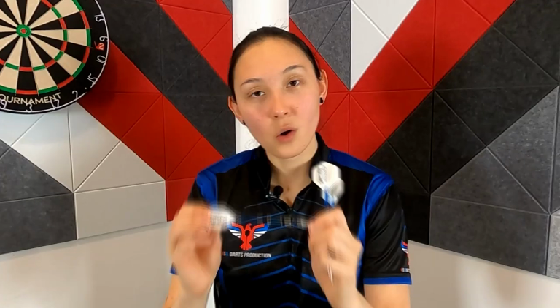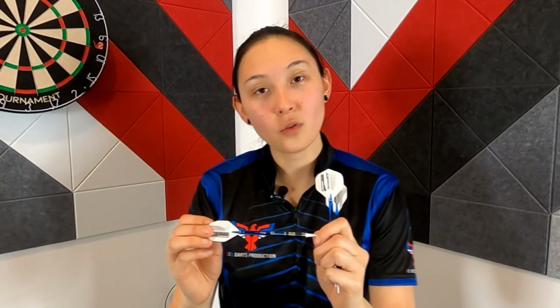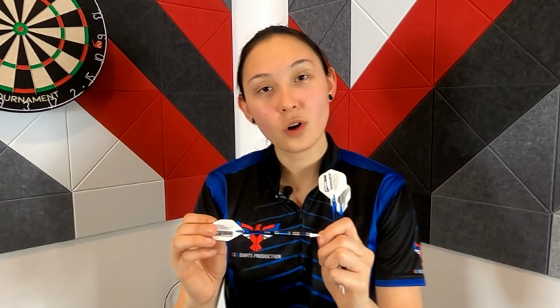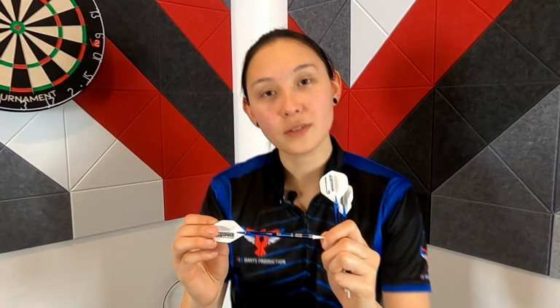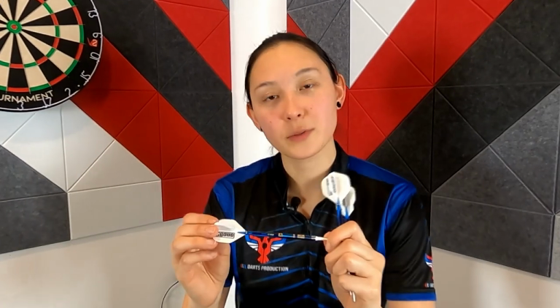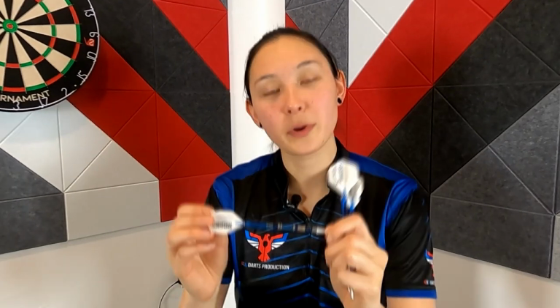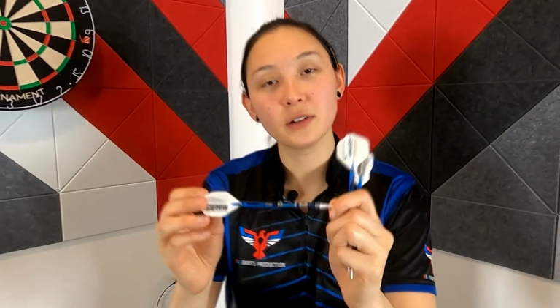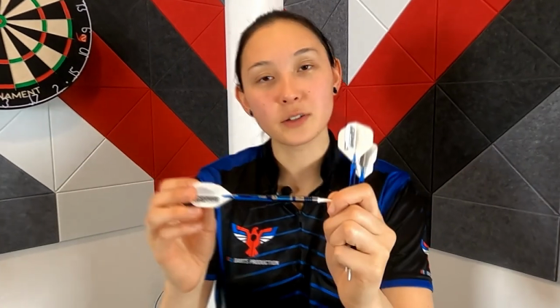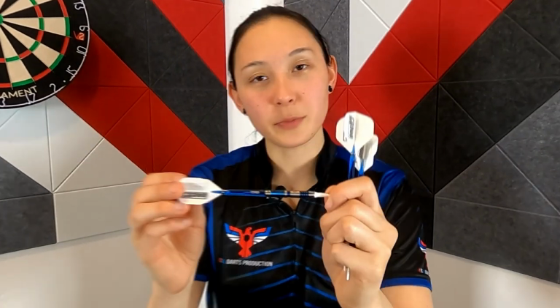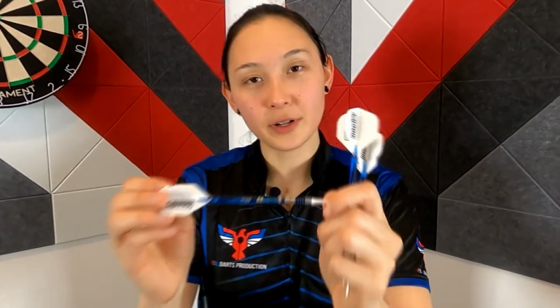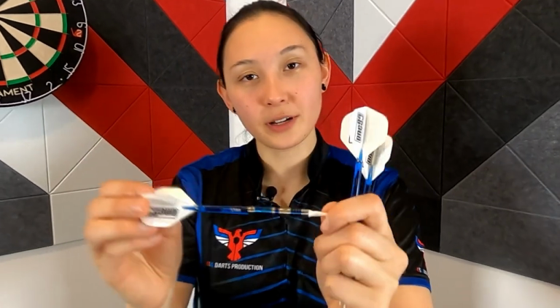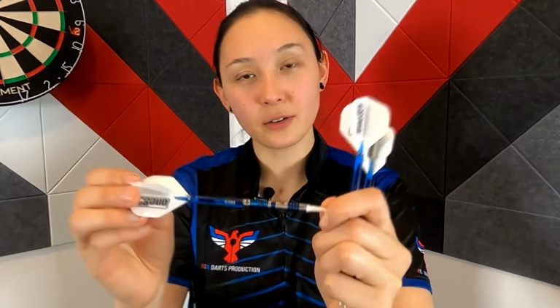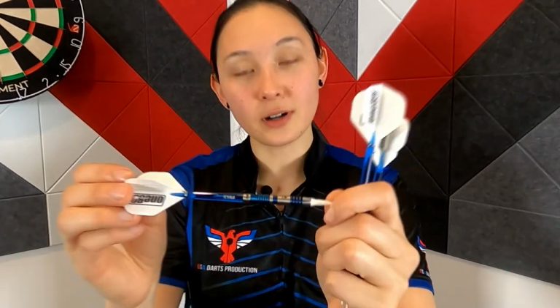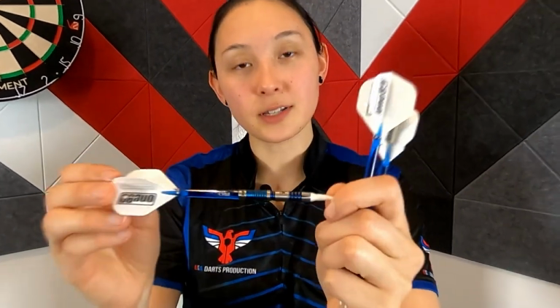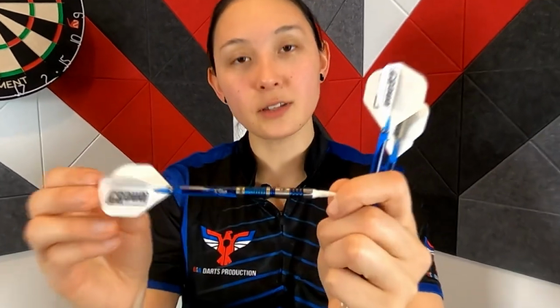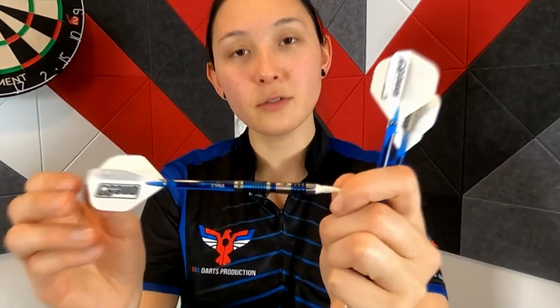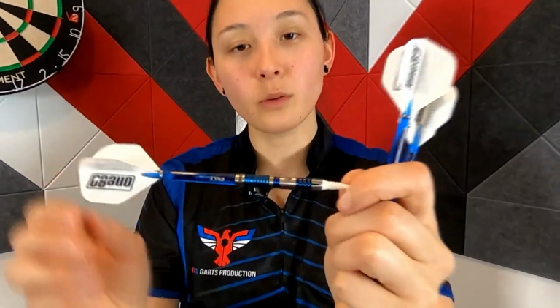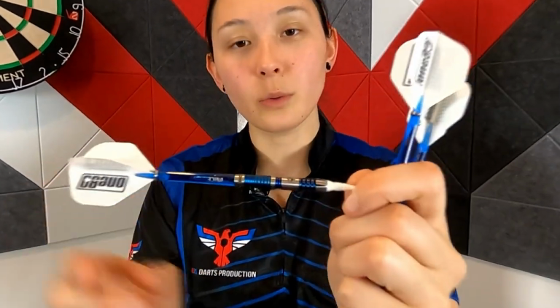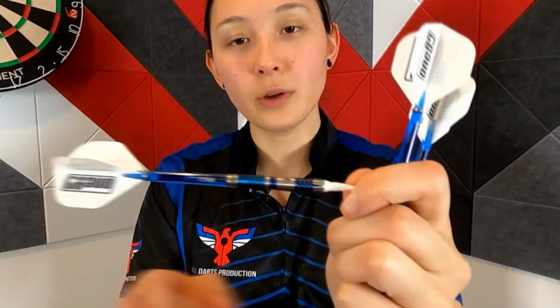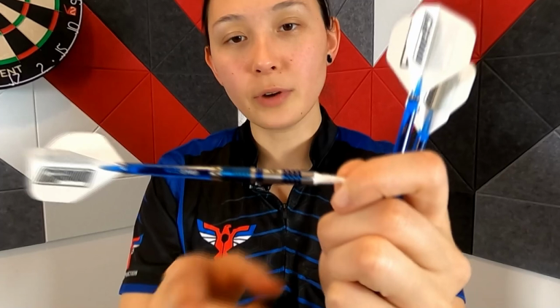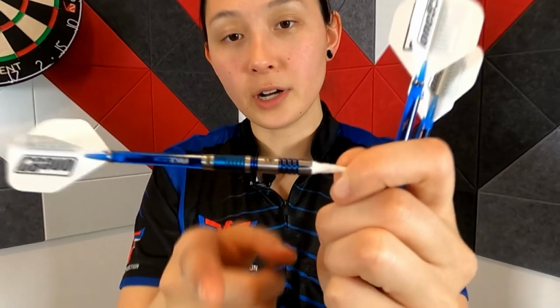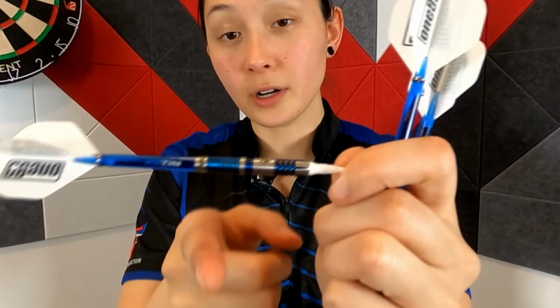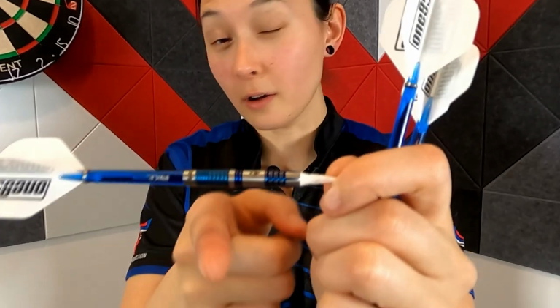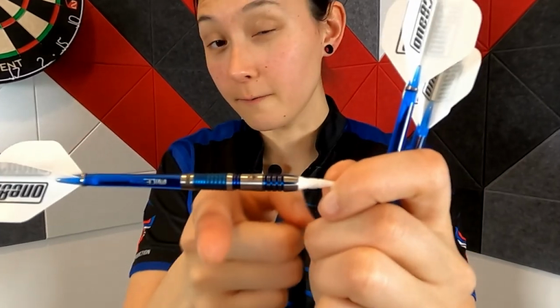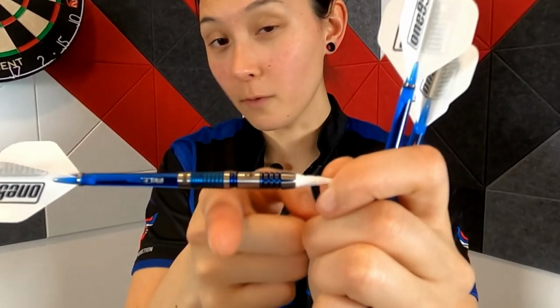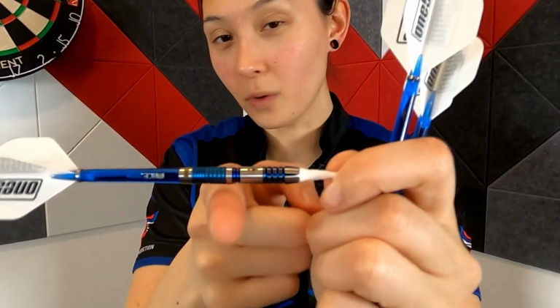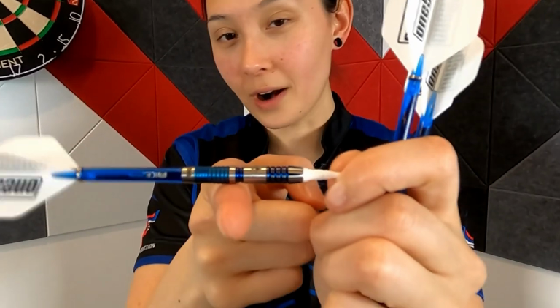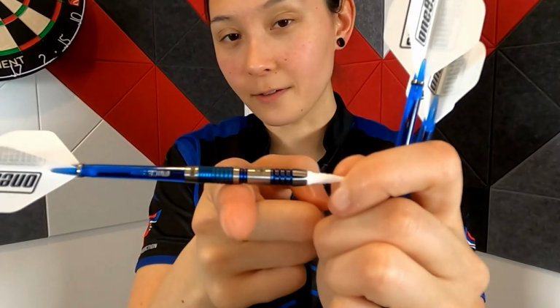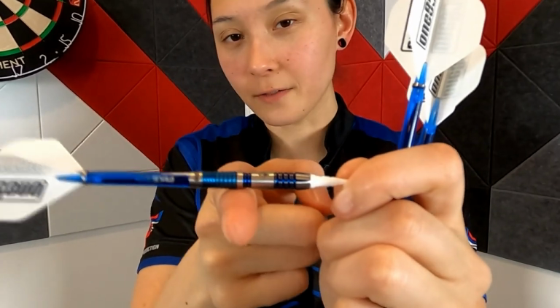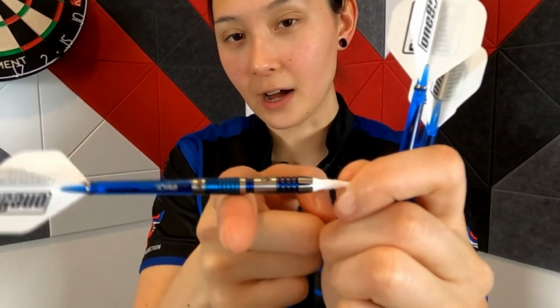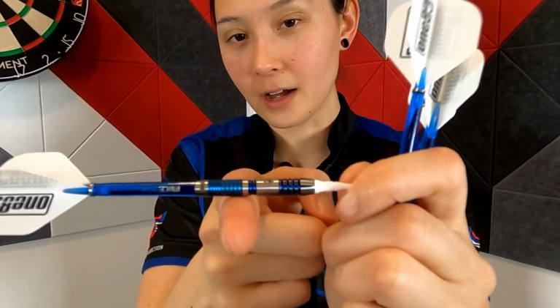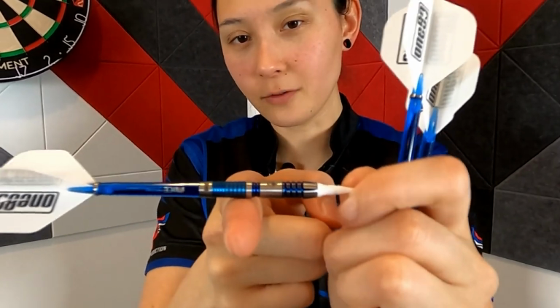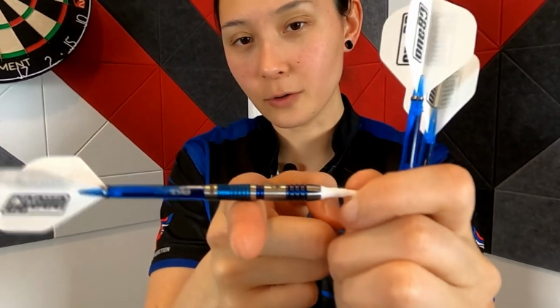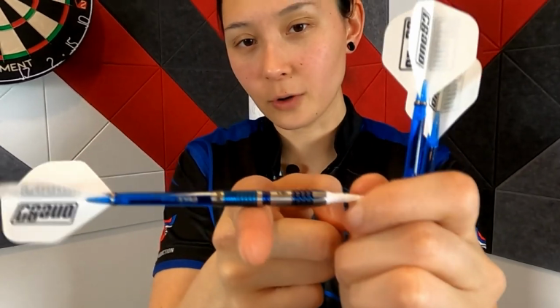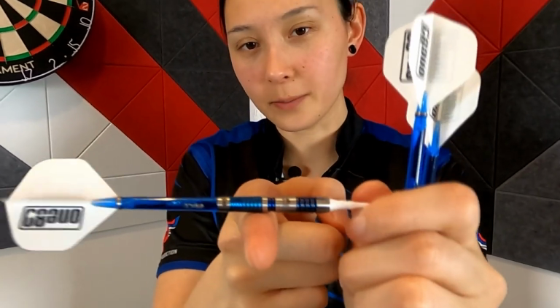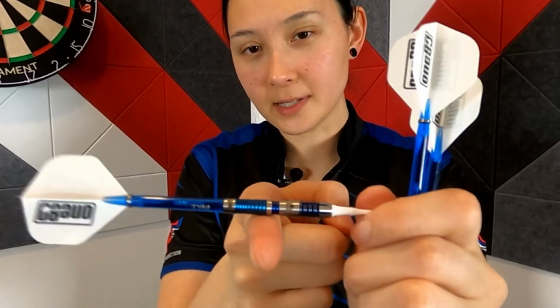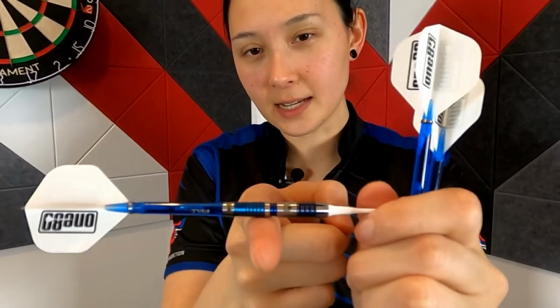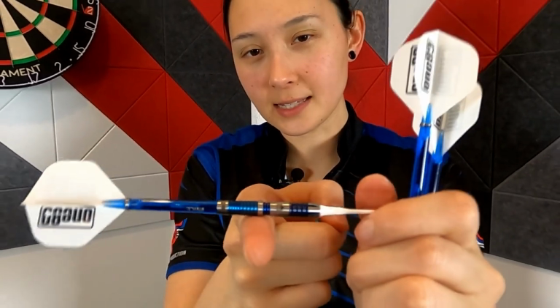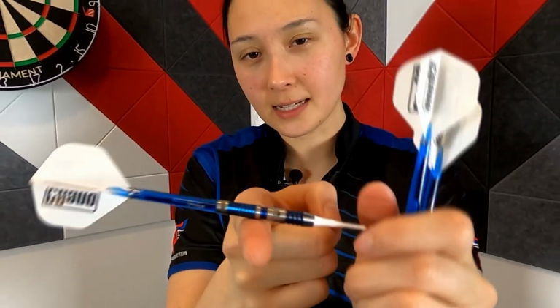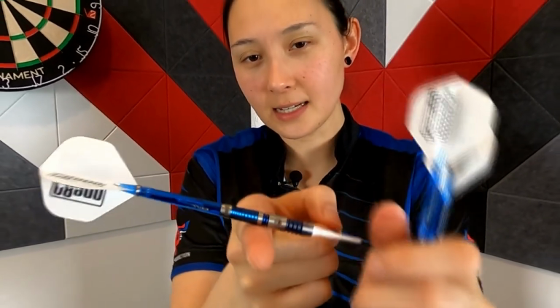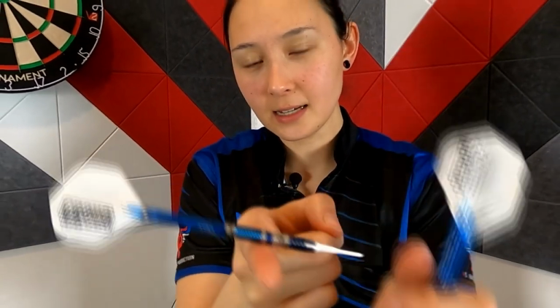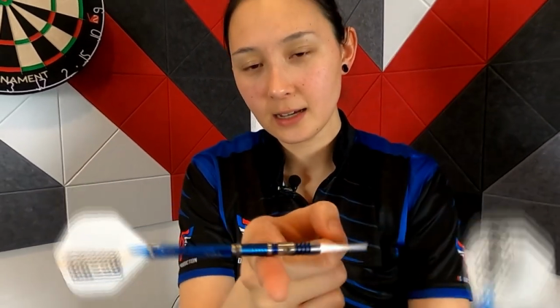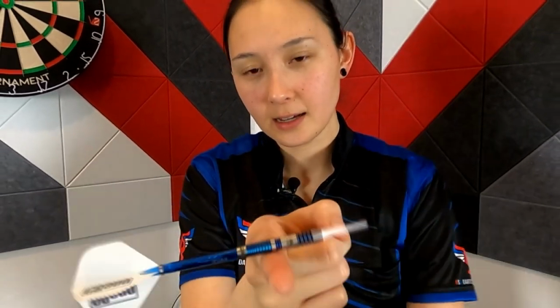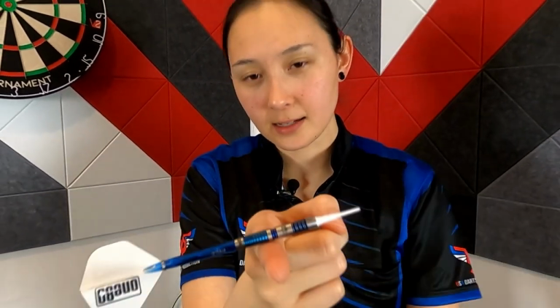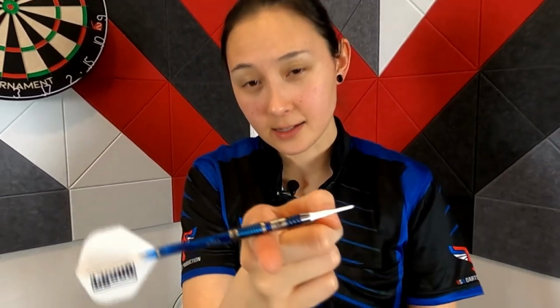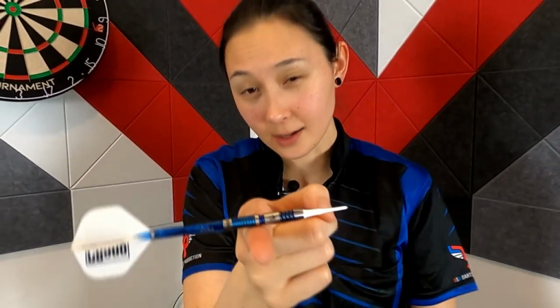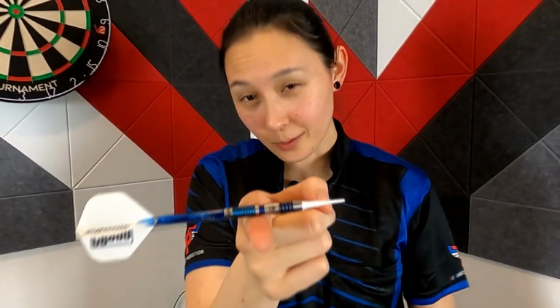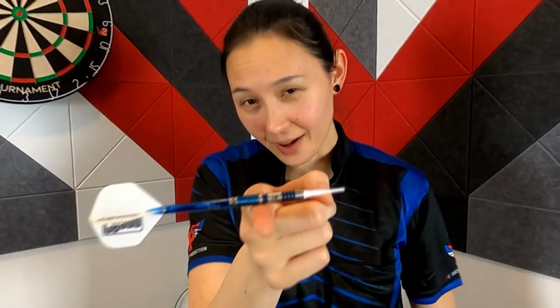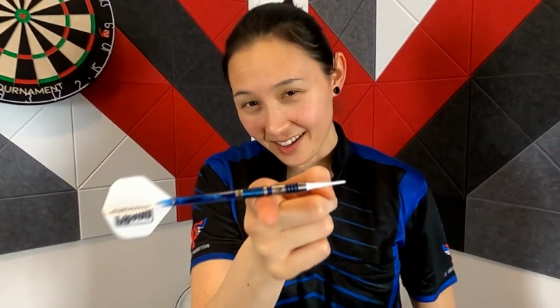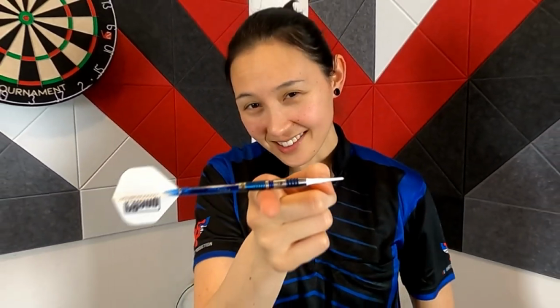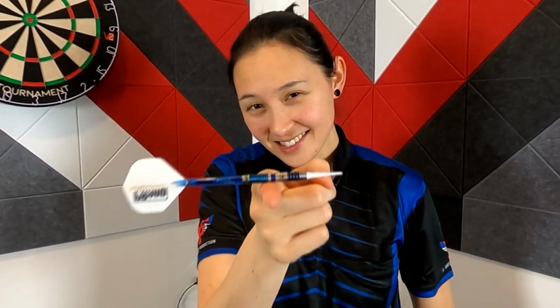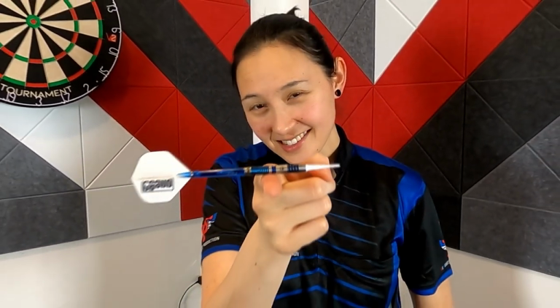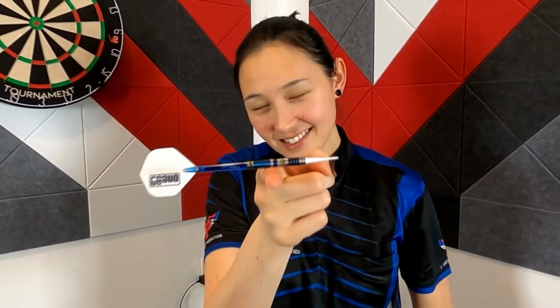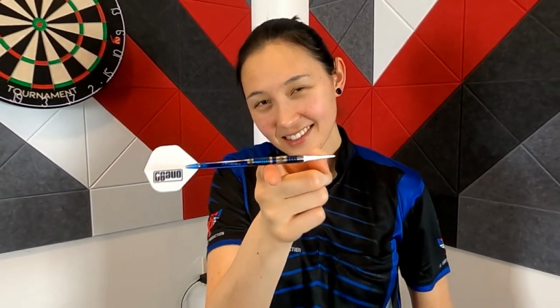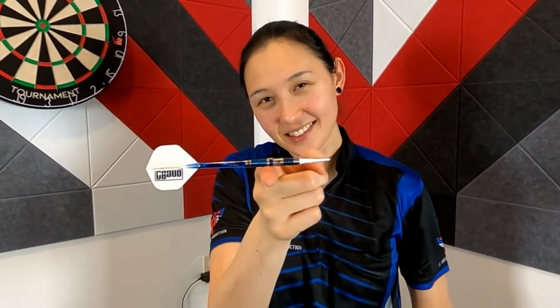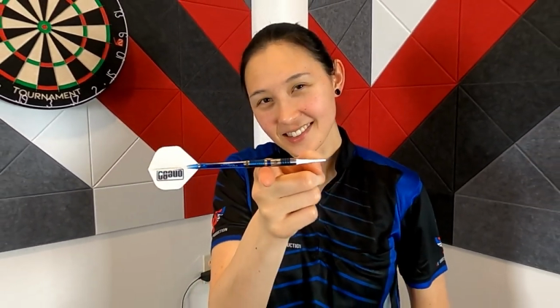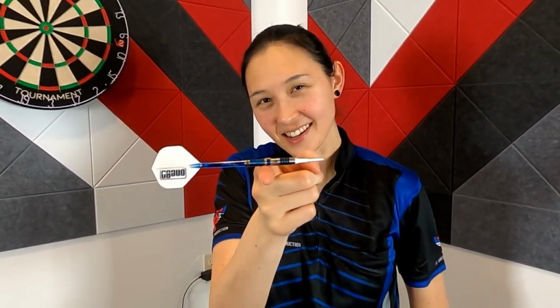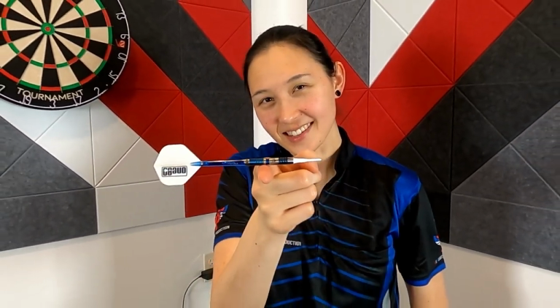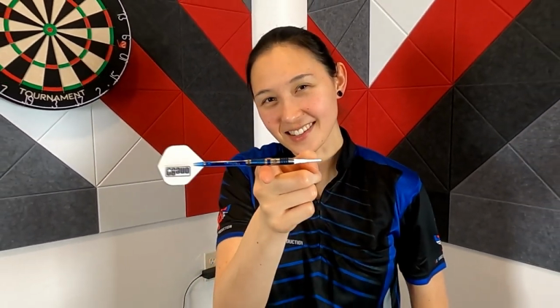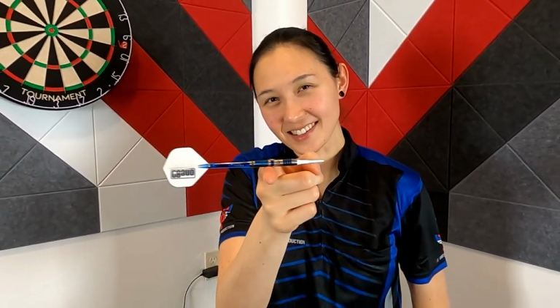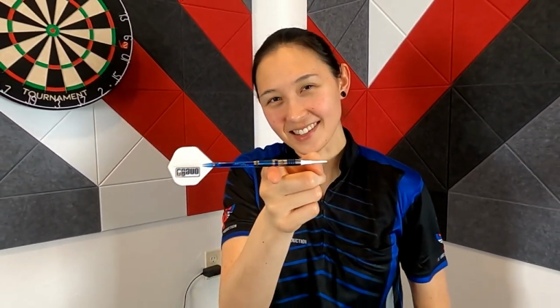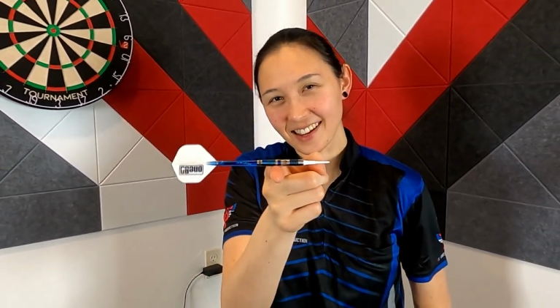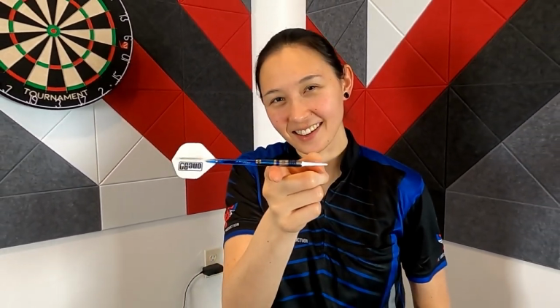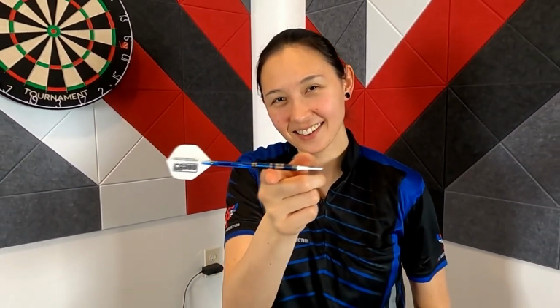Overall, this barrel is pretty aggressive. We rated it a 4 out of 5 for grip intensity. It's center balanced and sexy as hell.